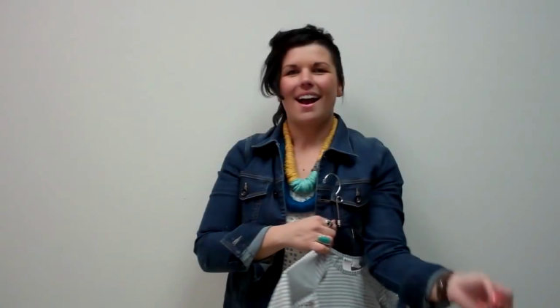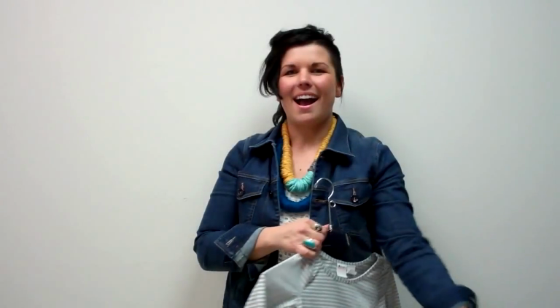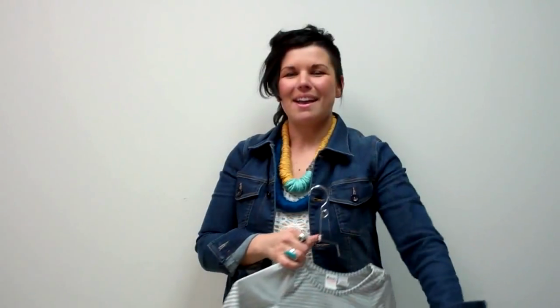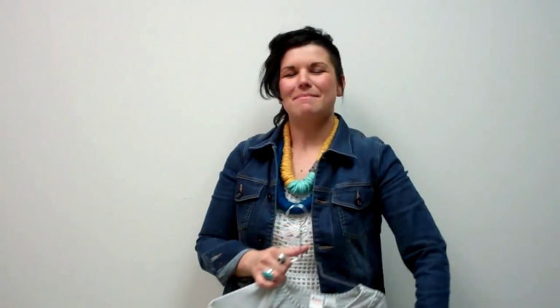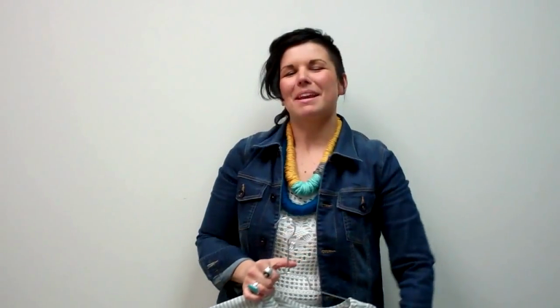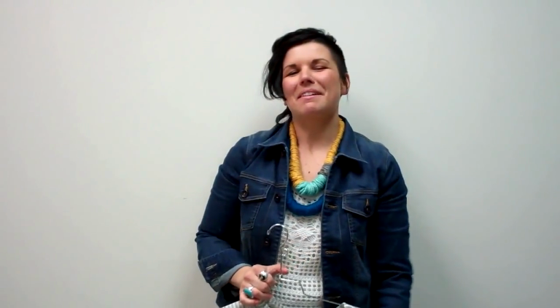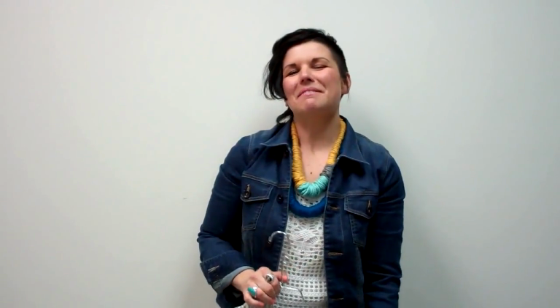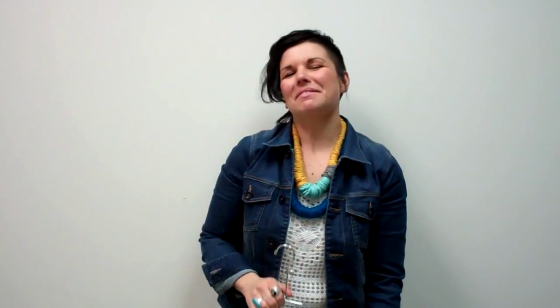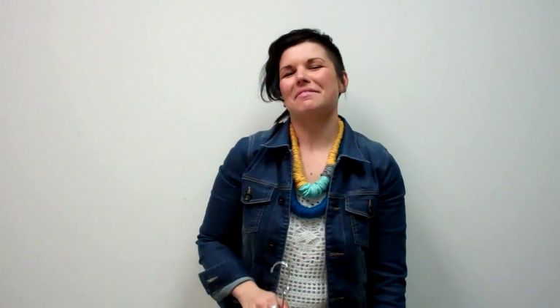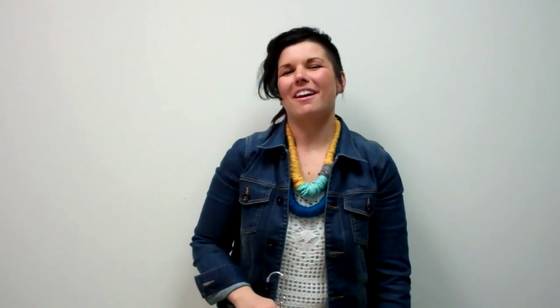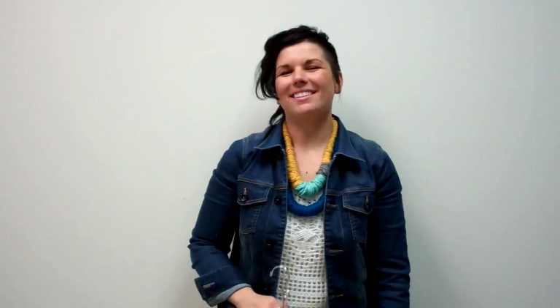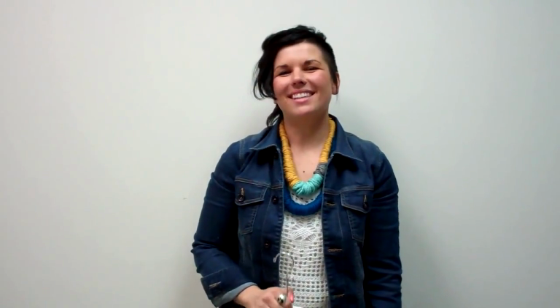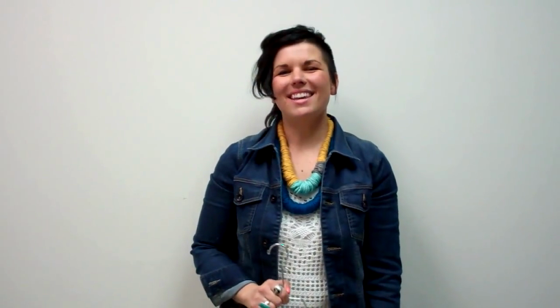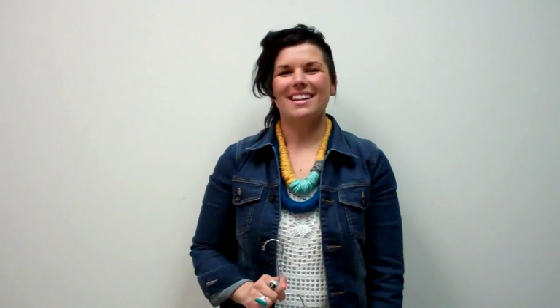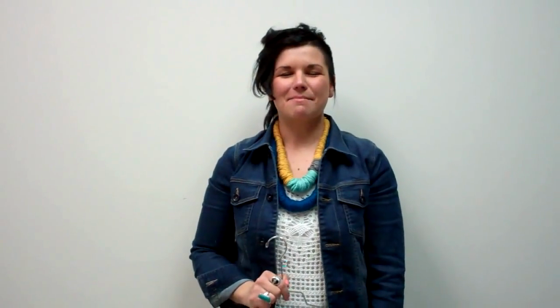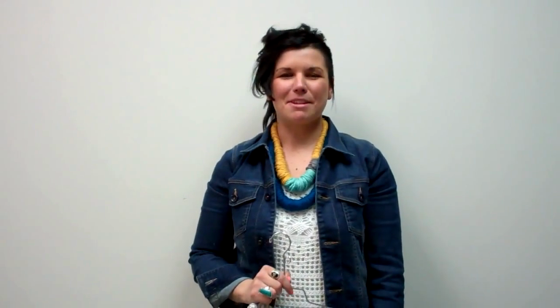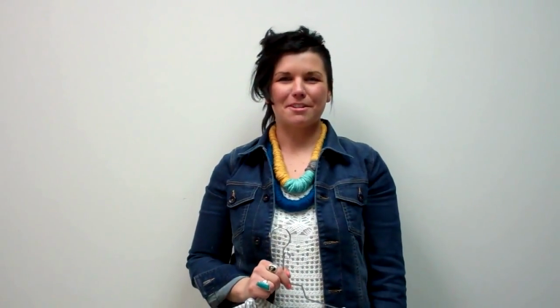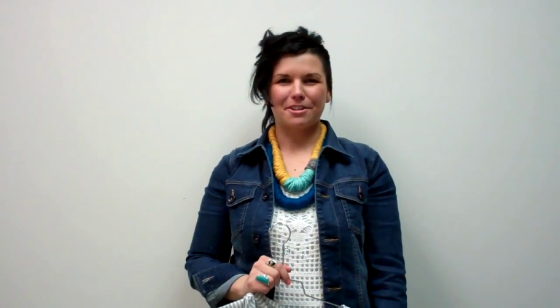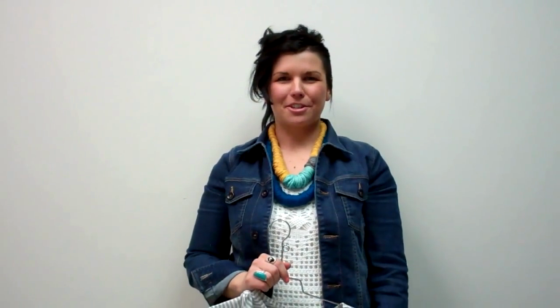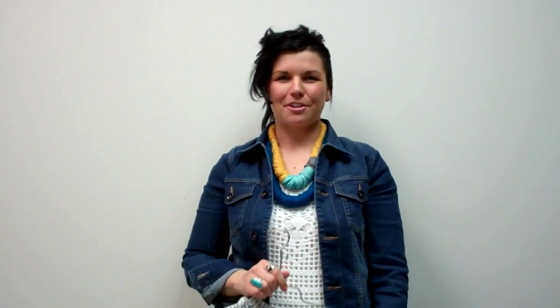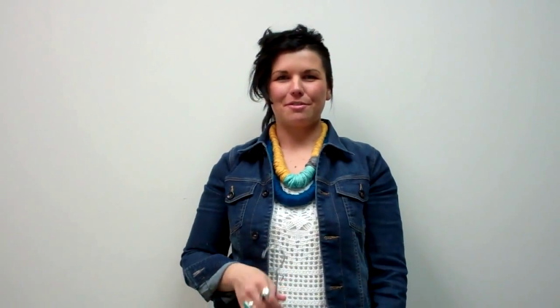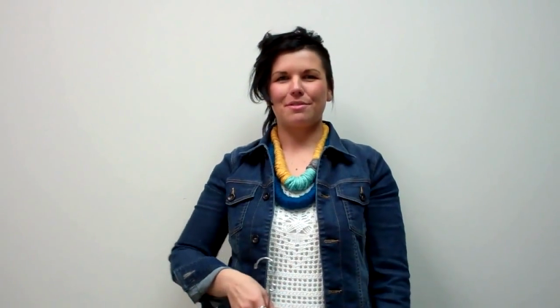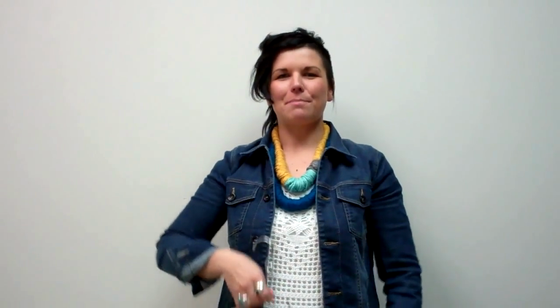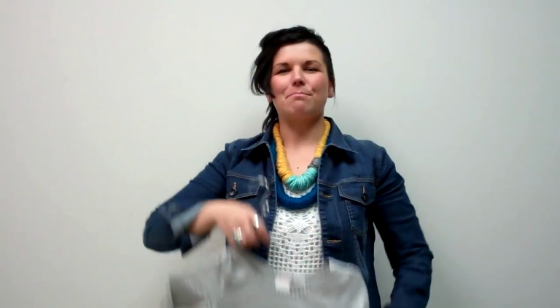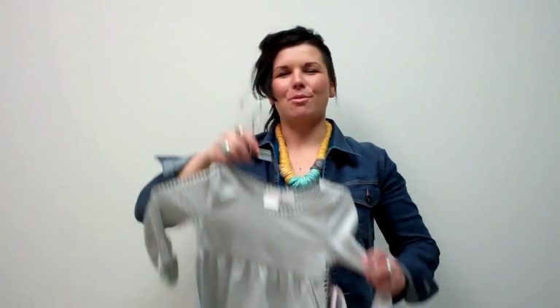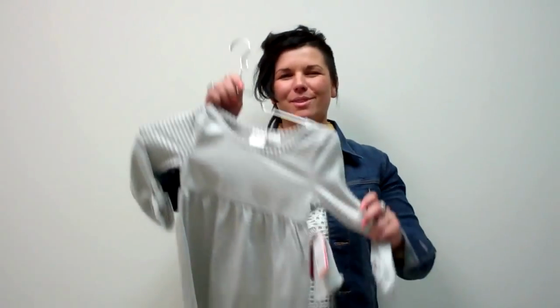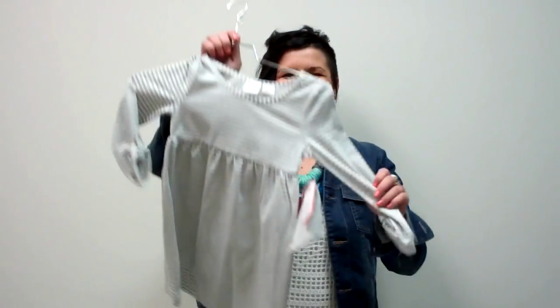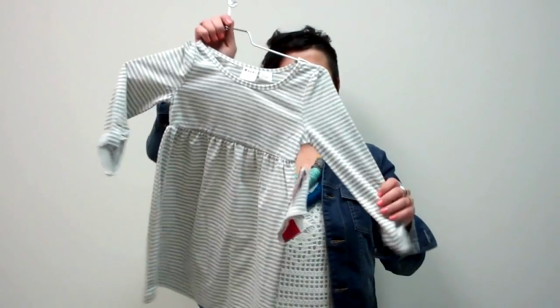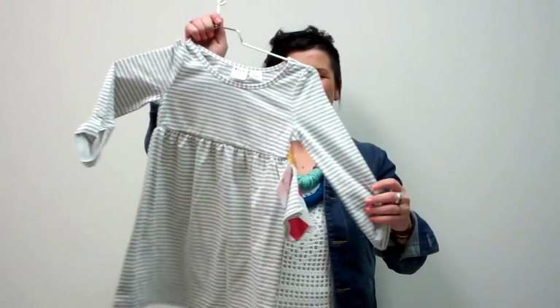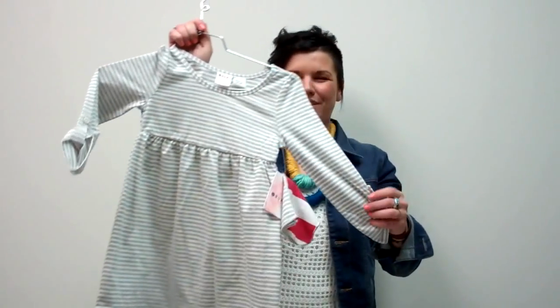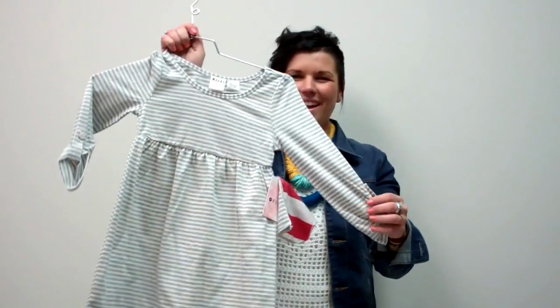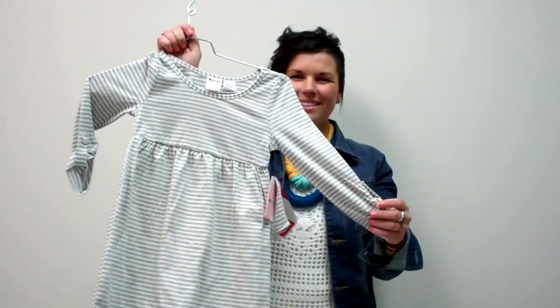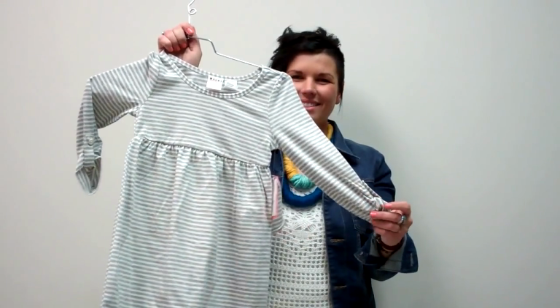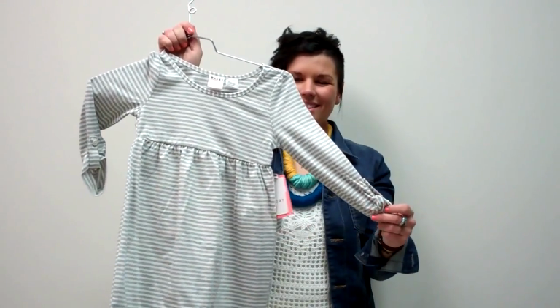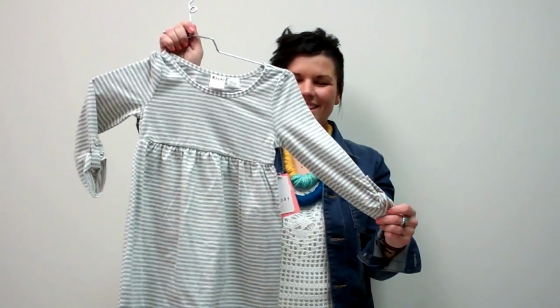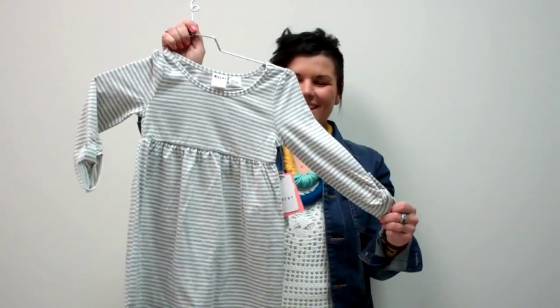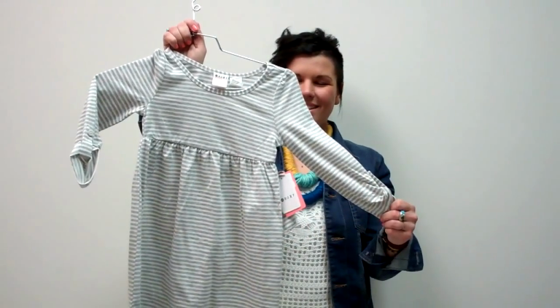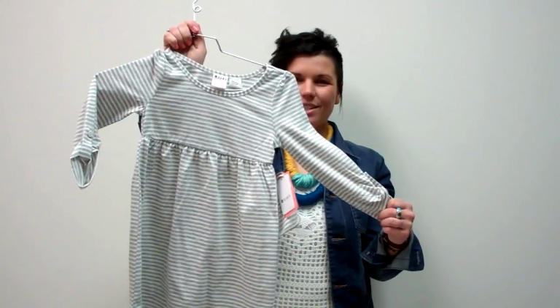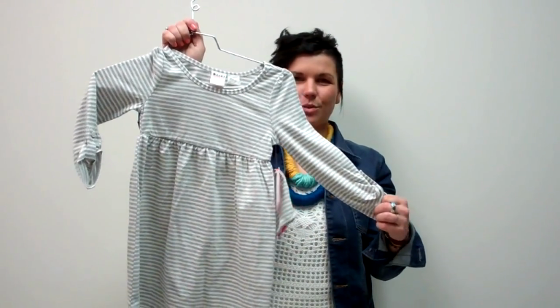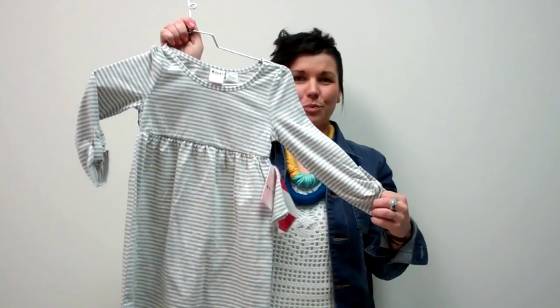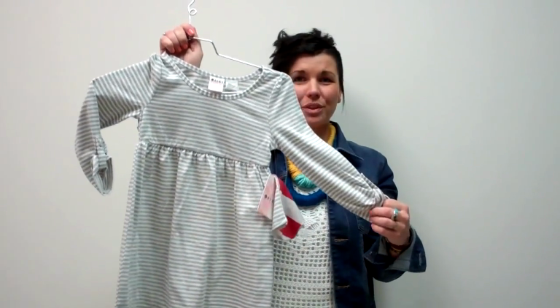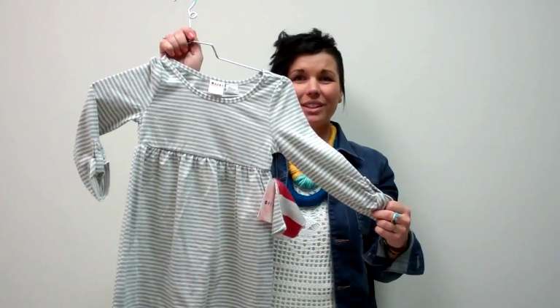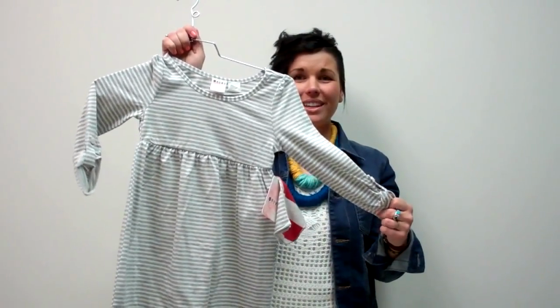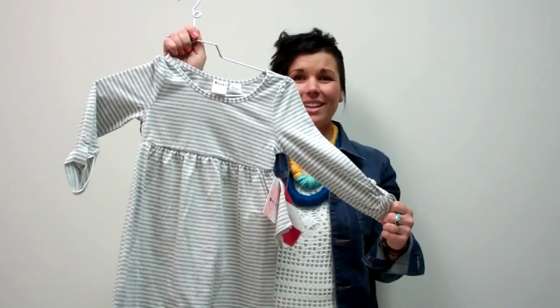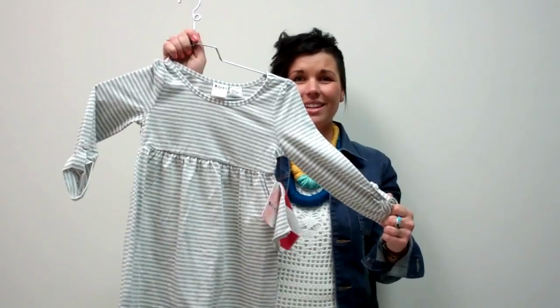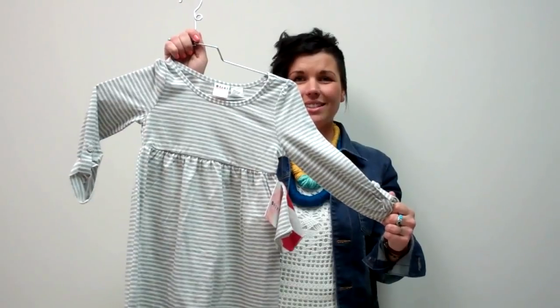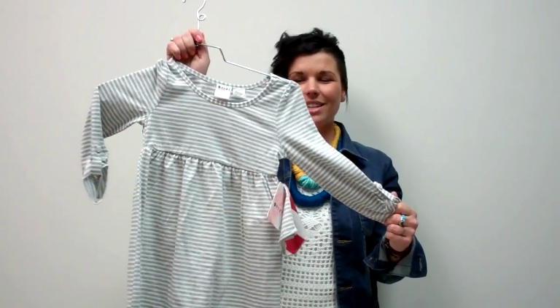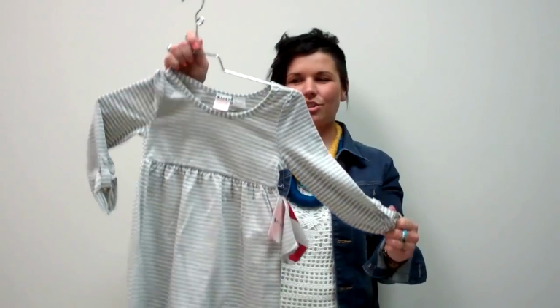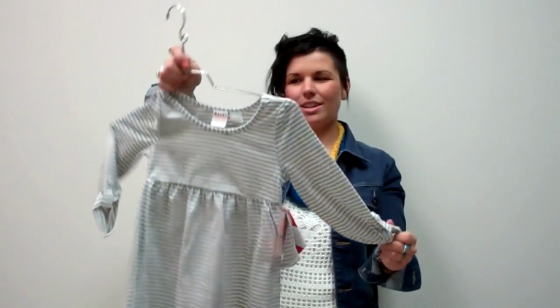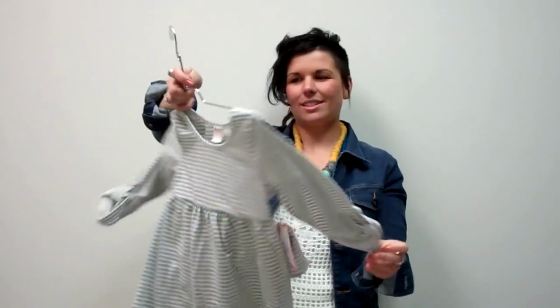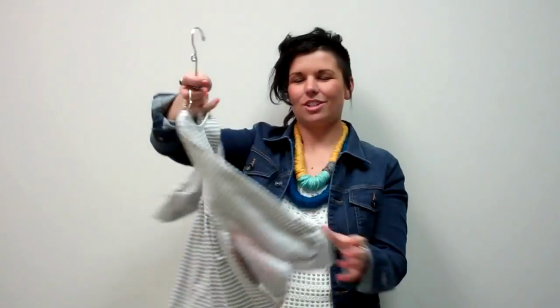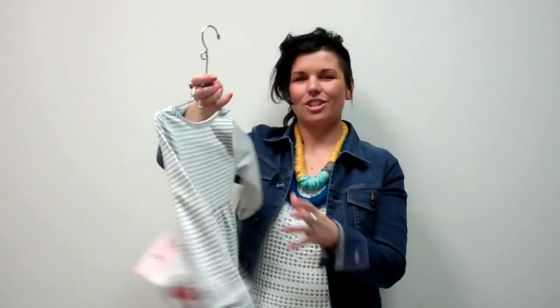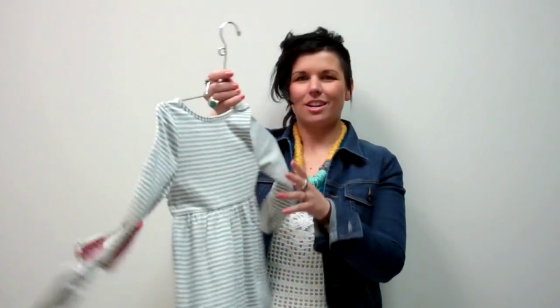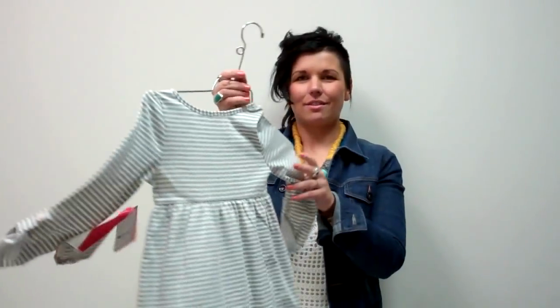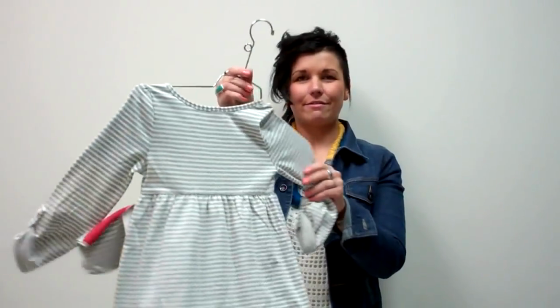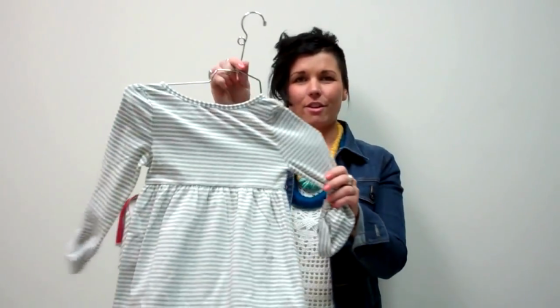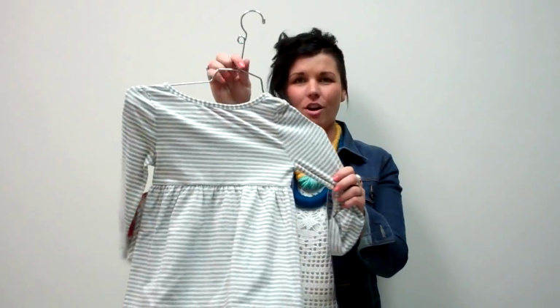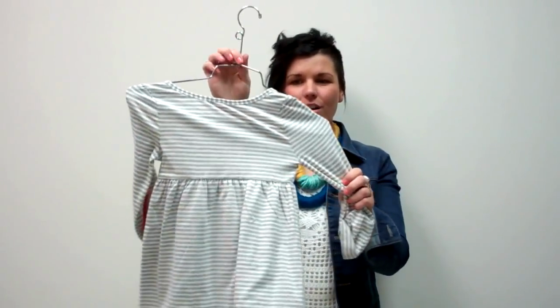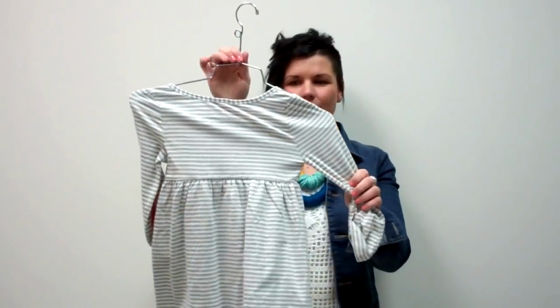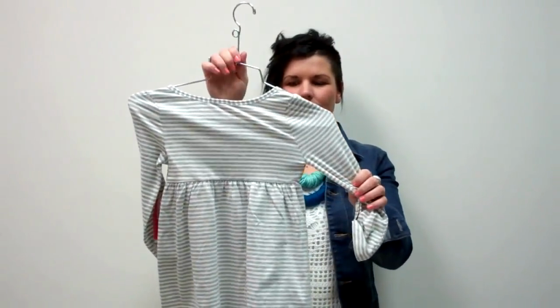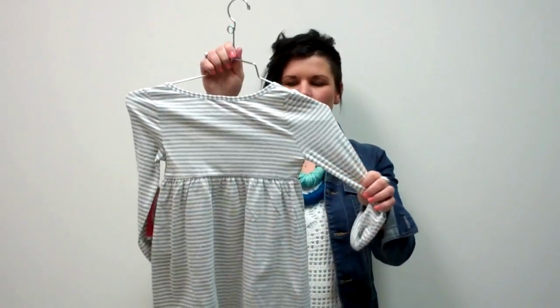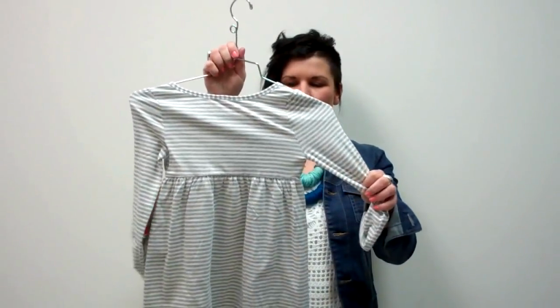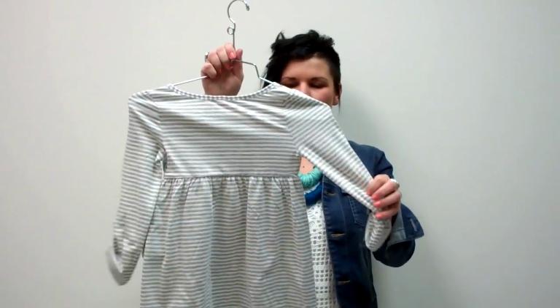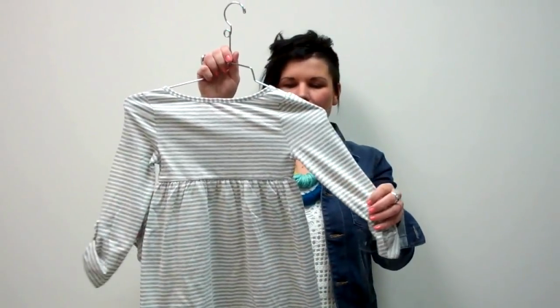Hi, I'm Carrie with Roxy and I'm here to show you the Bullseye dress. This is a really easy transition into fall dress.